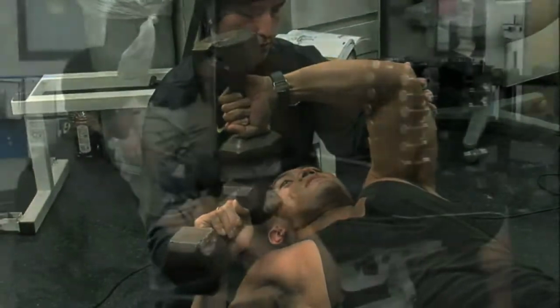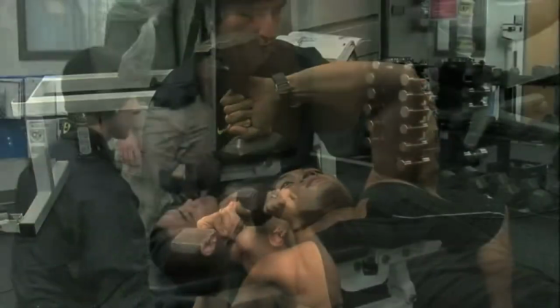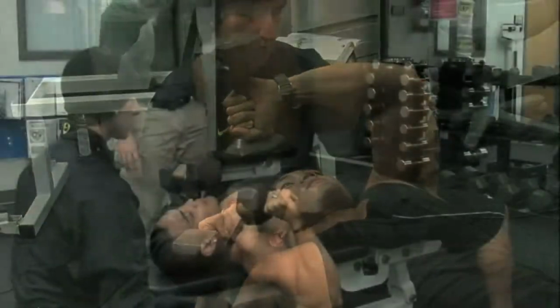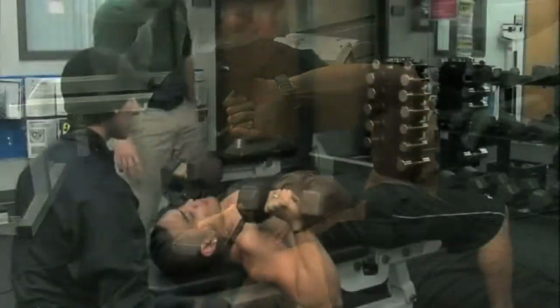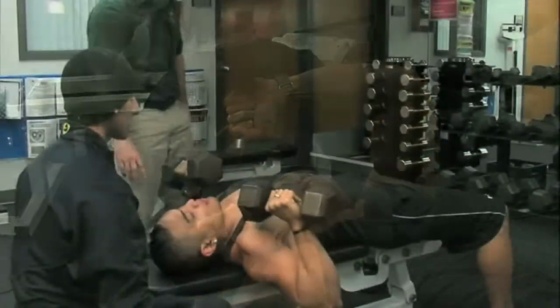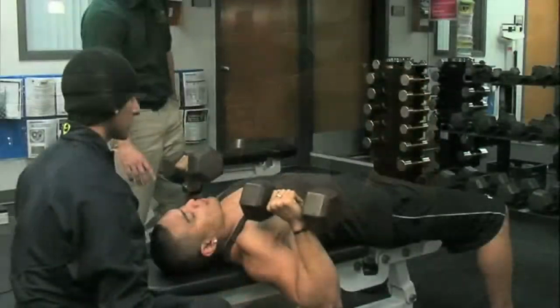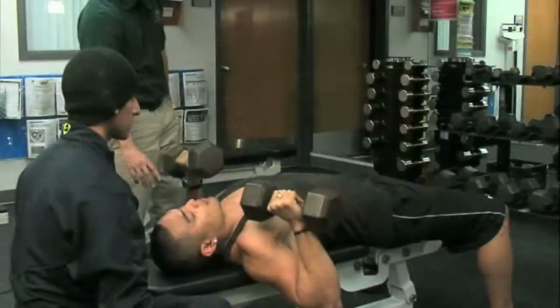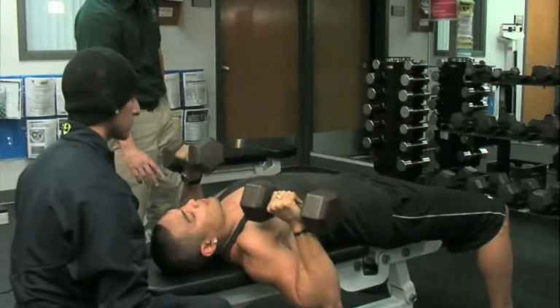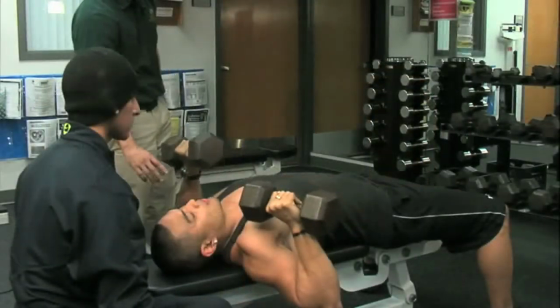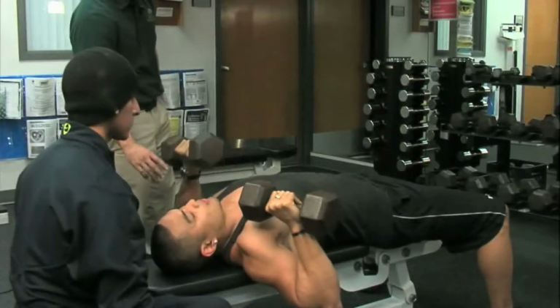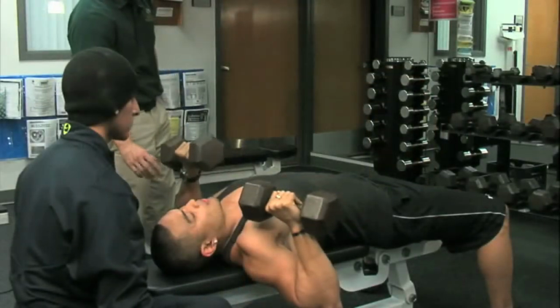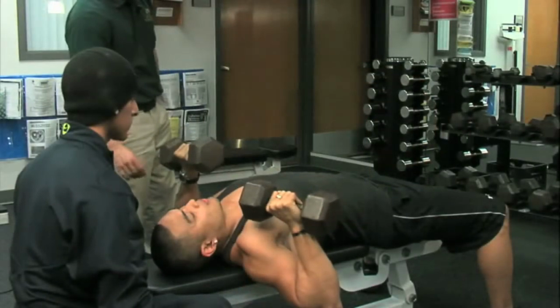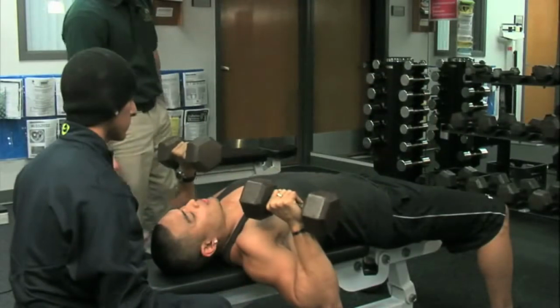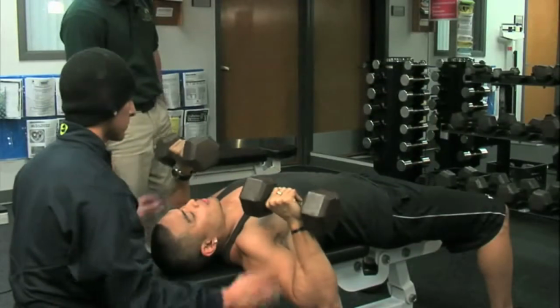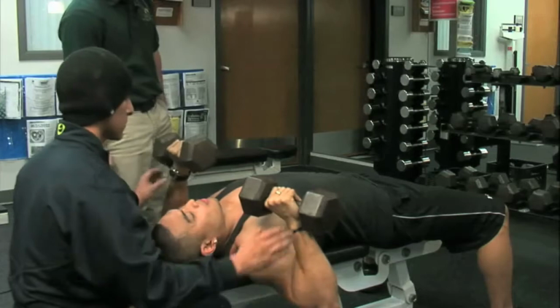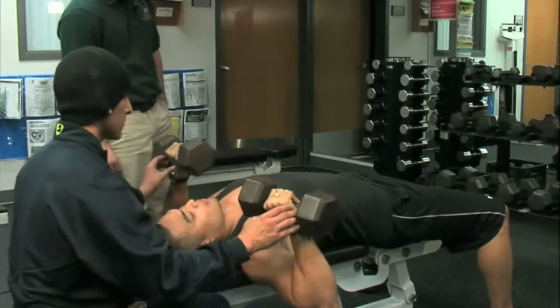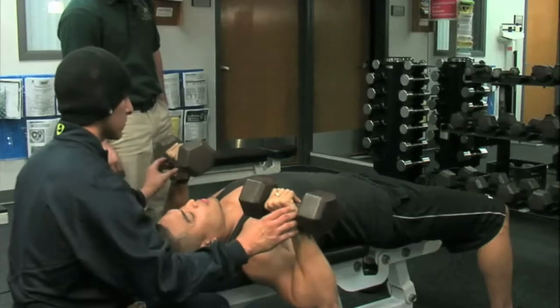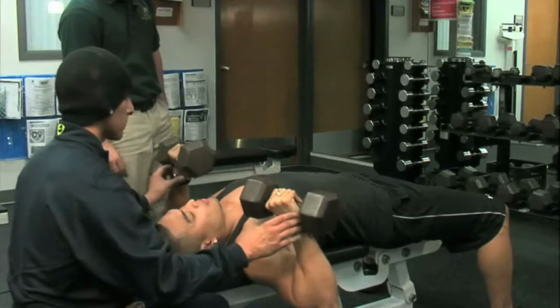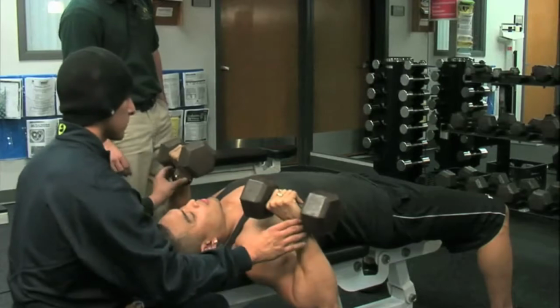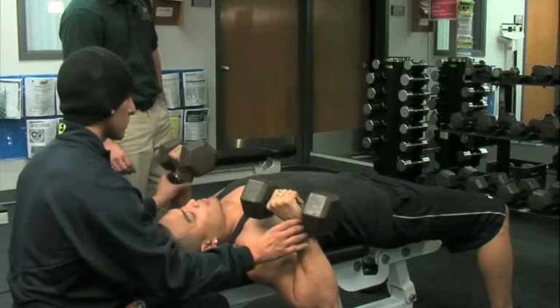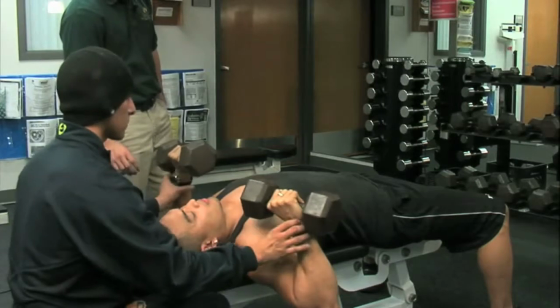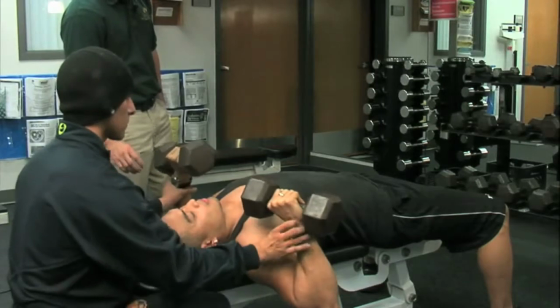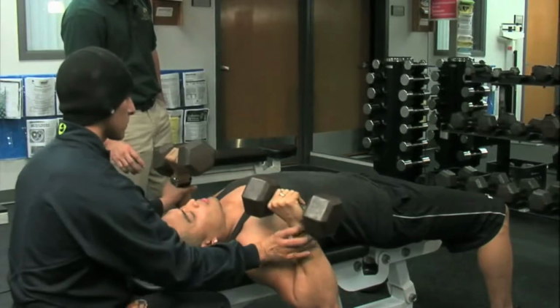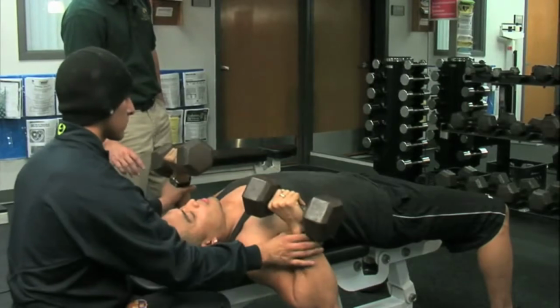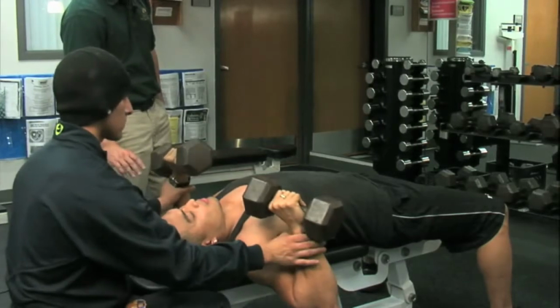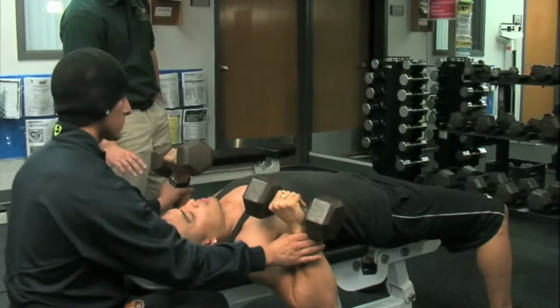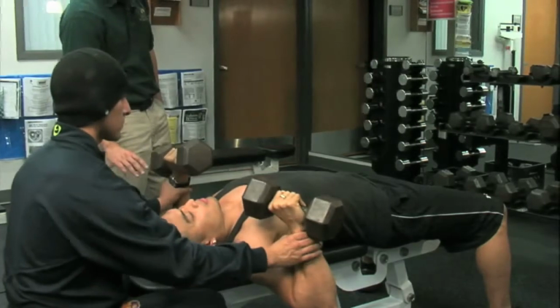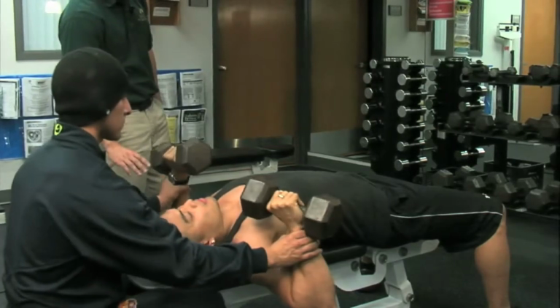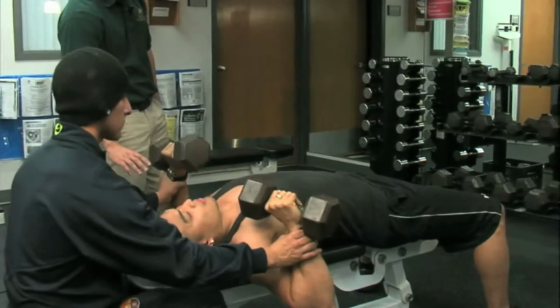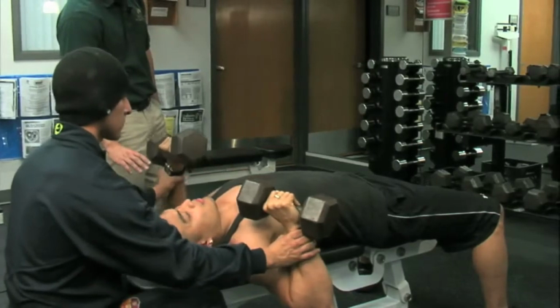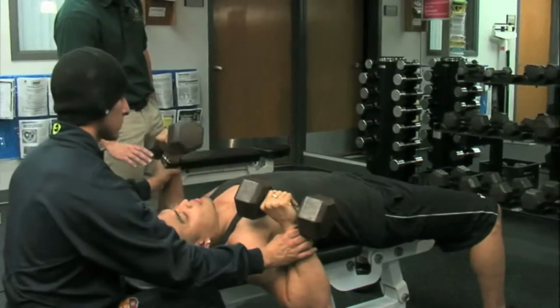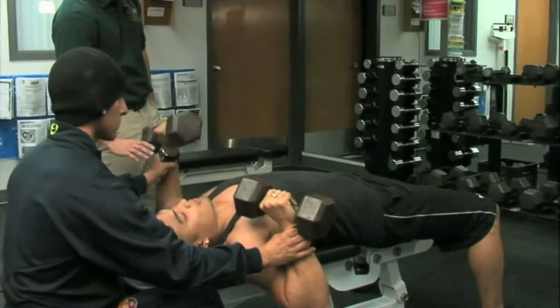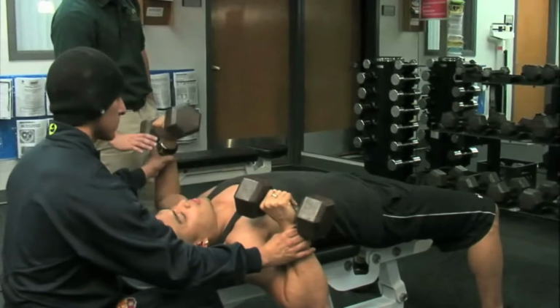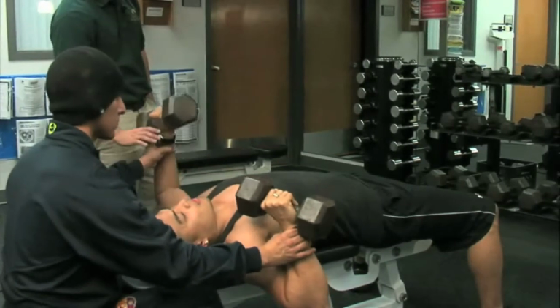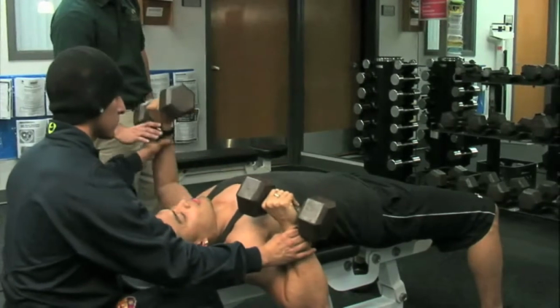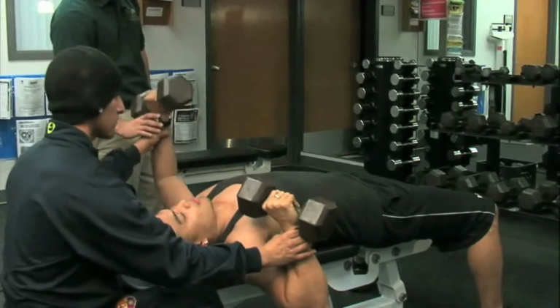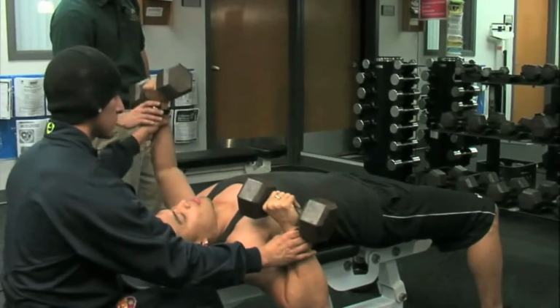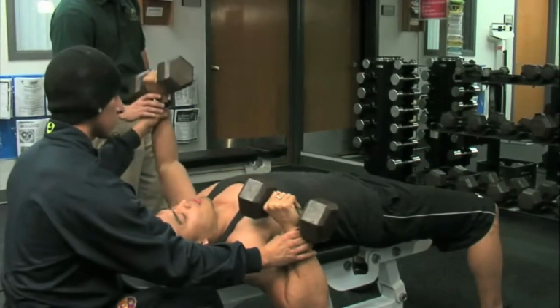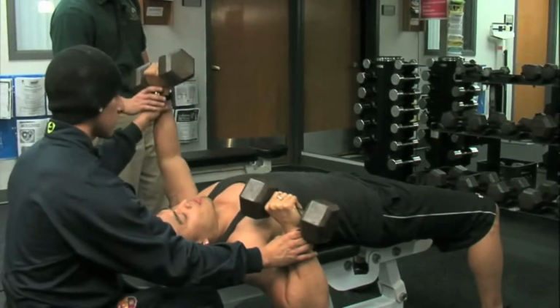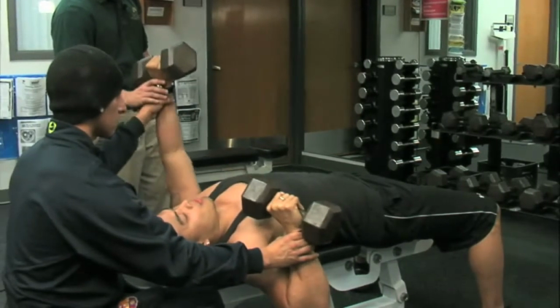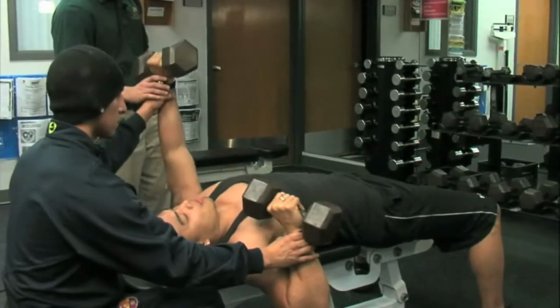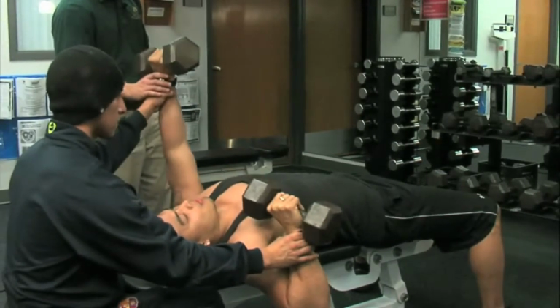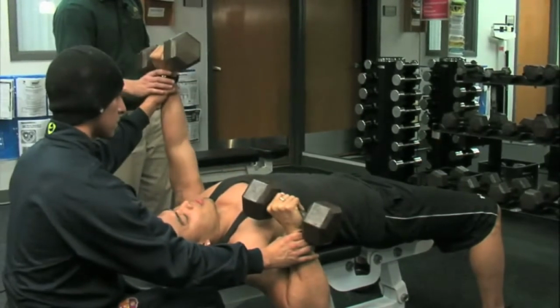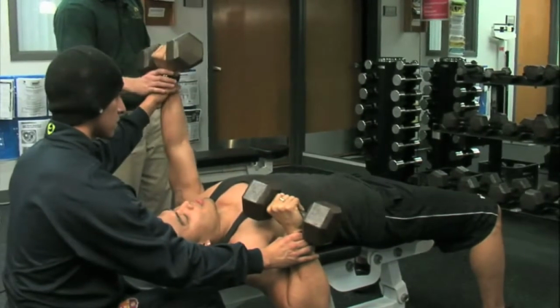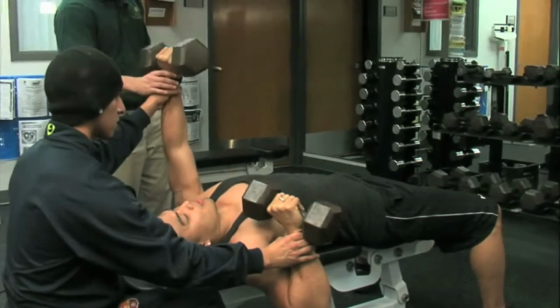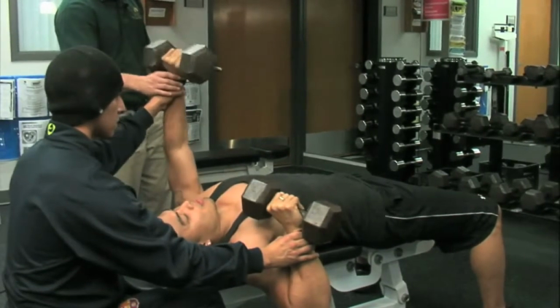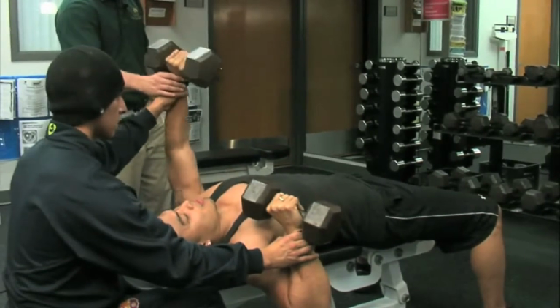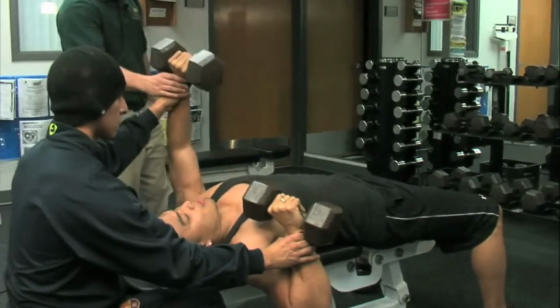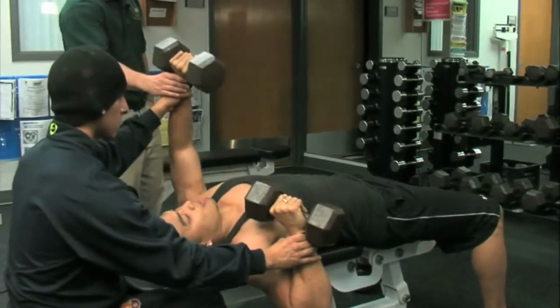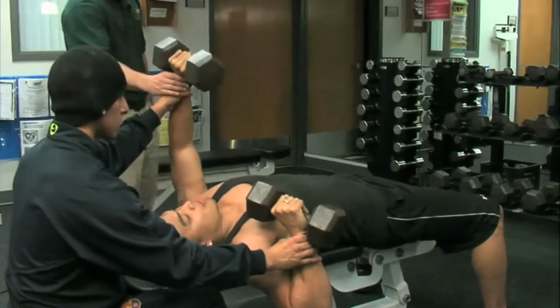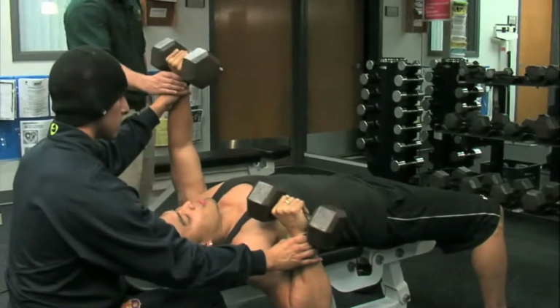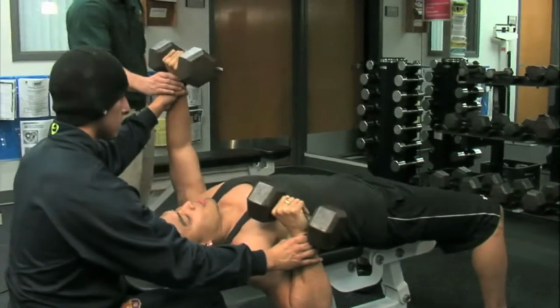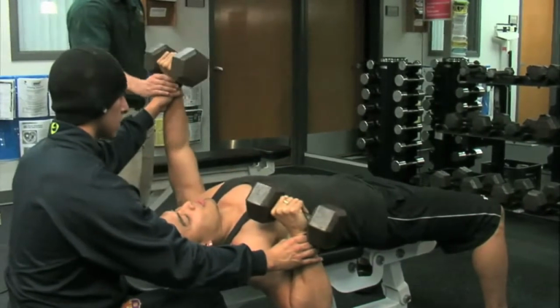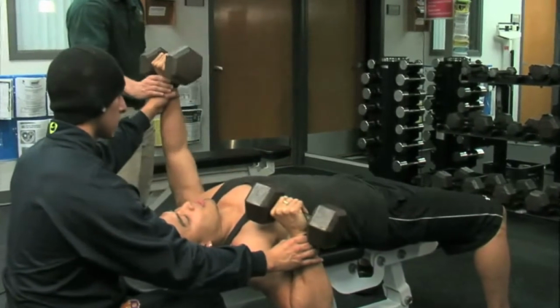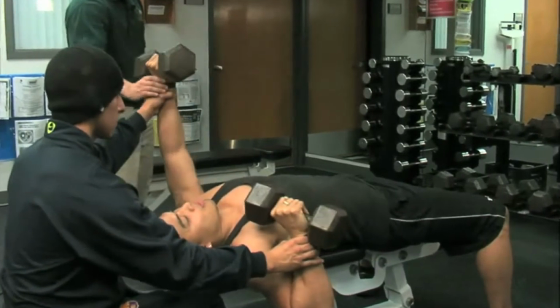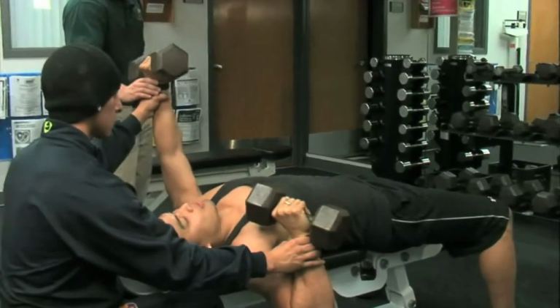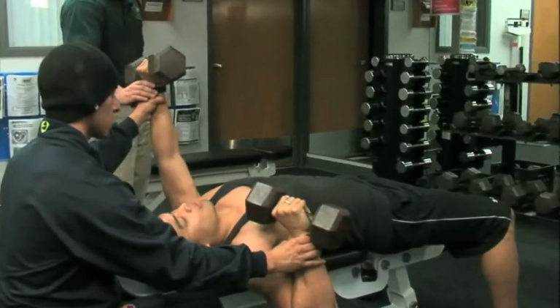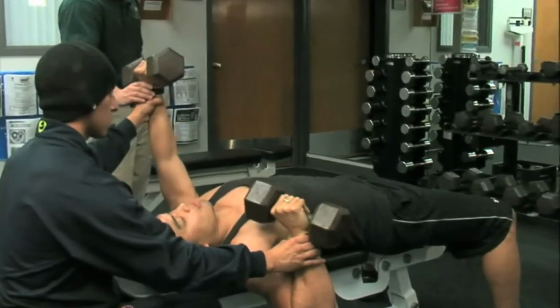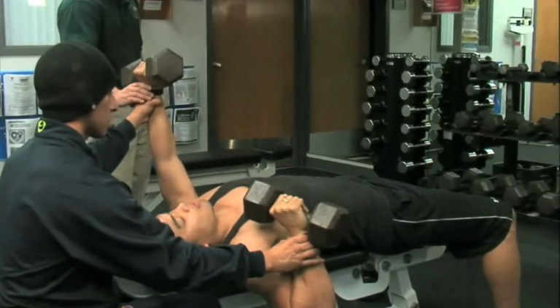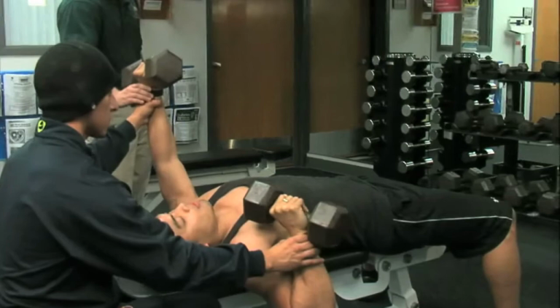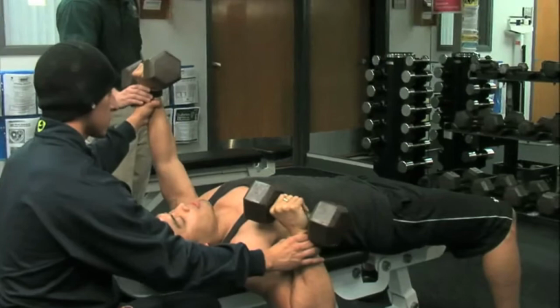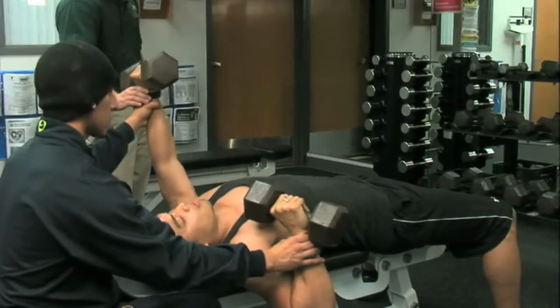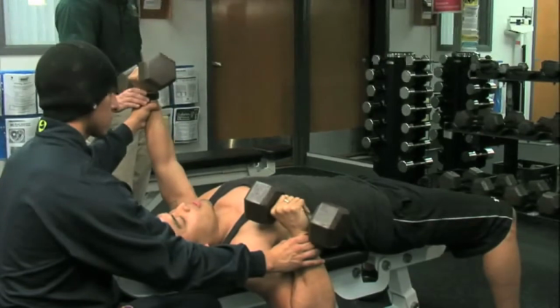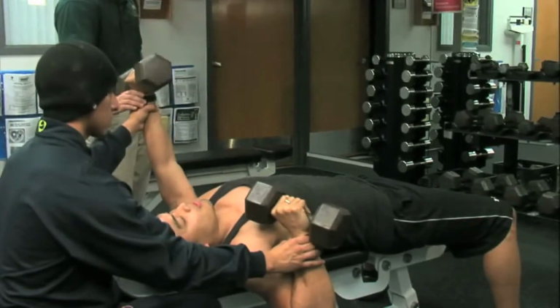If you're holding at the wrist, you can easily — if you see that the weight is falling towards the individual — throw the weight out to the side.